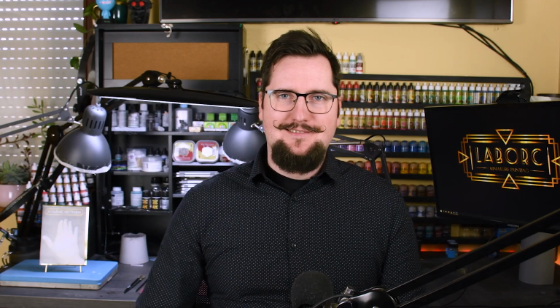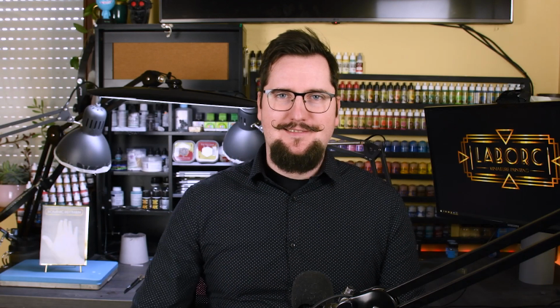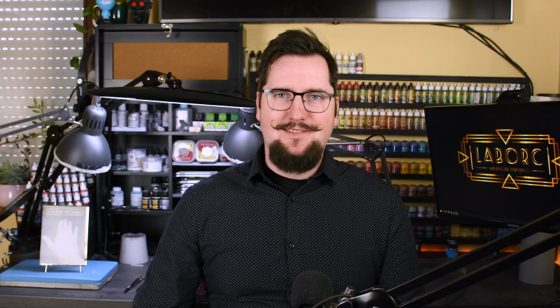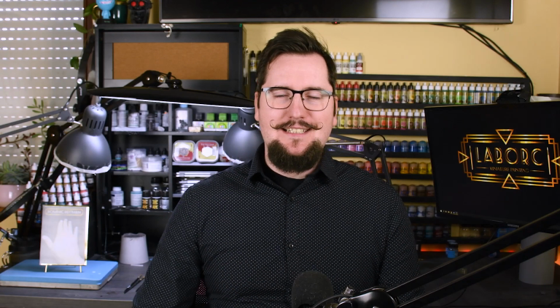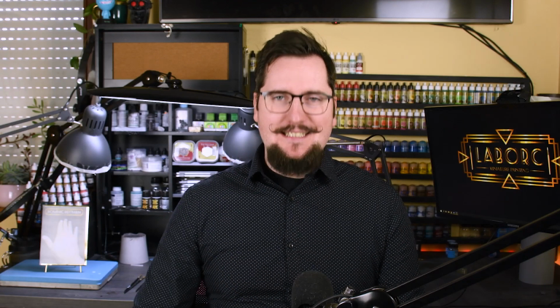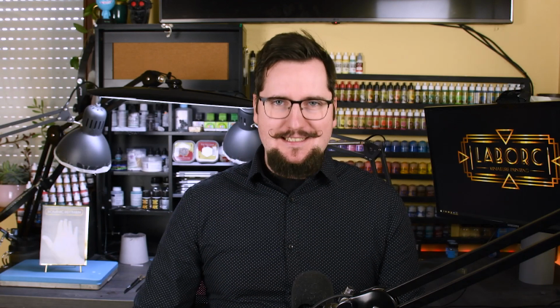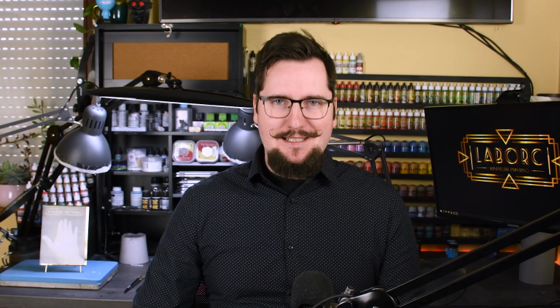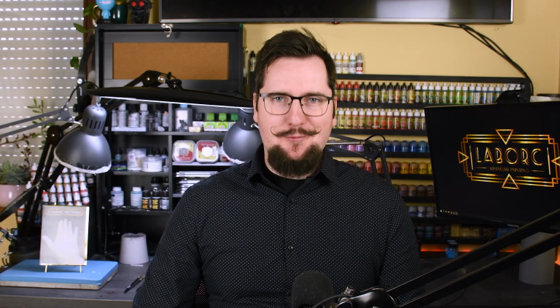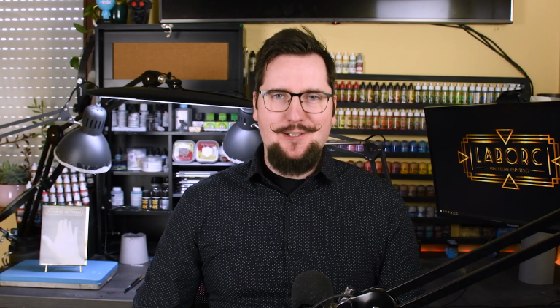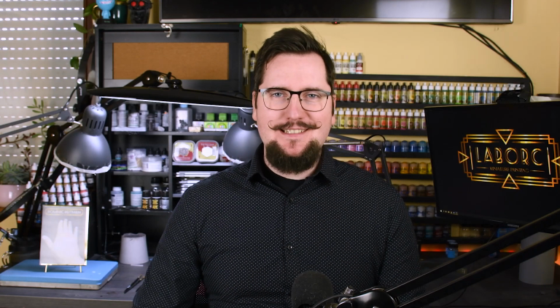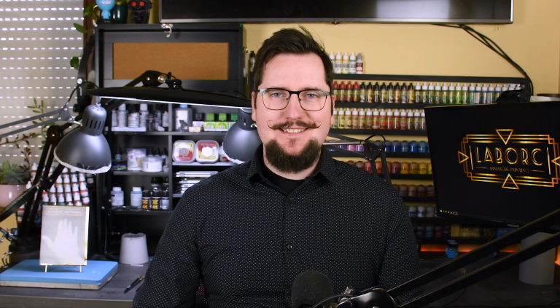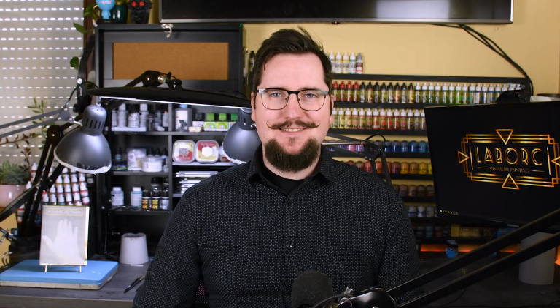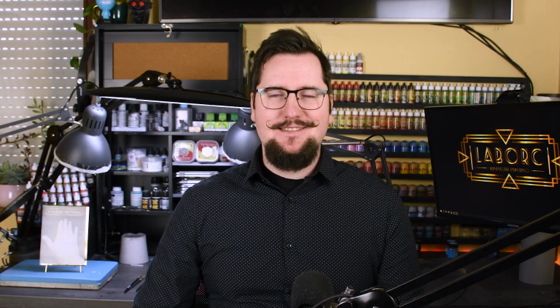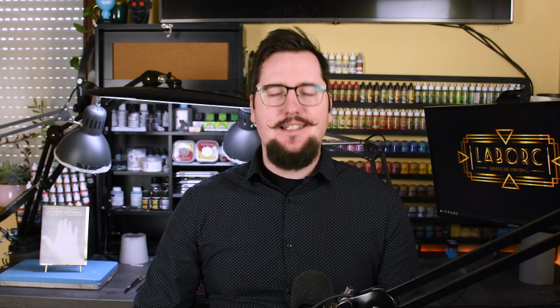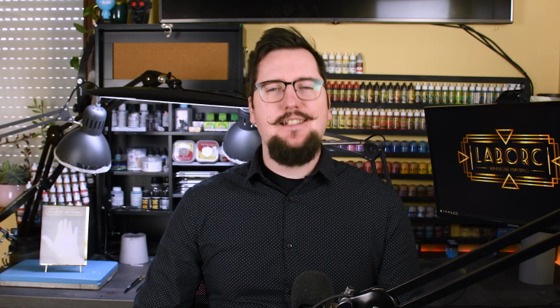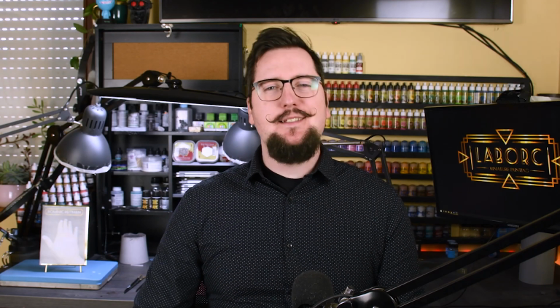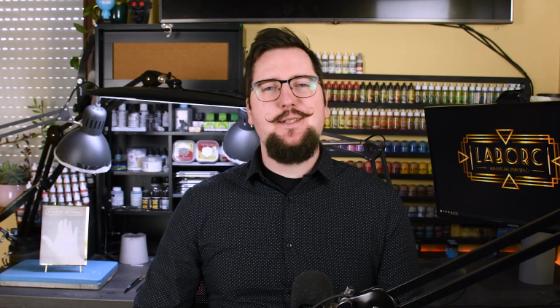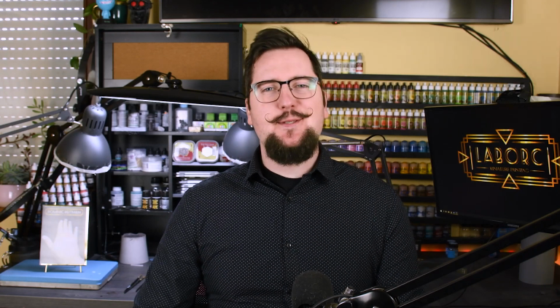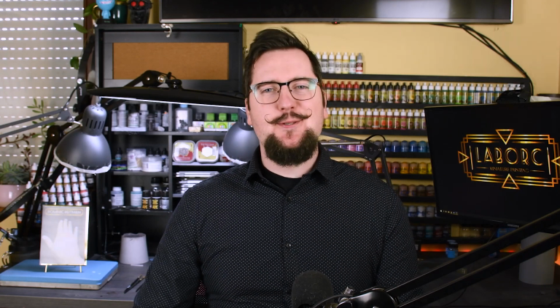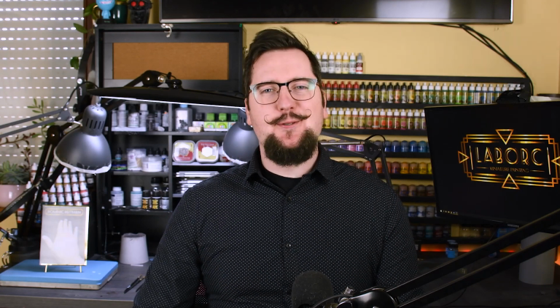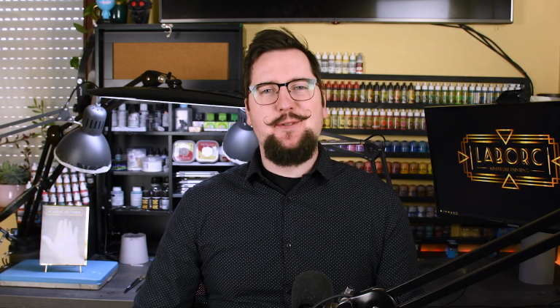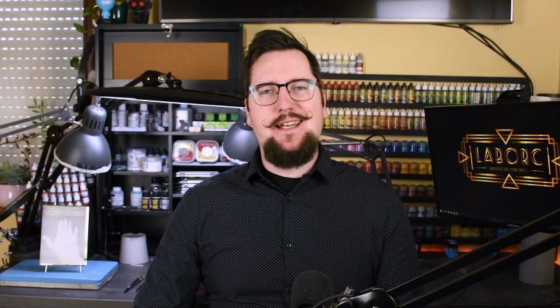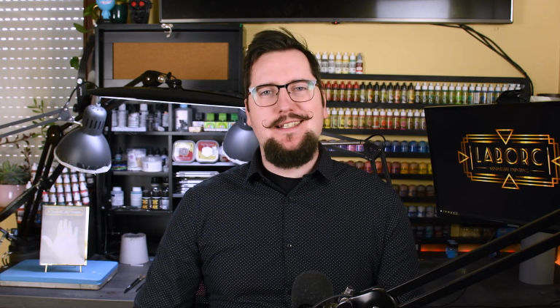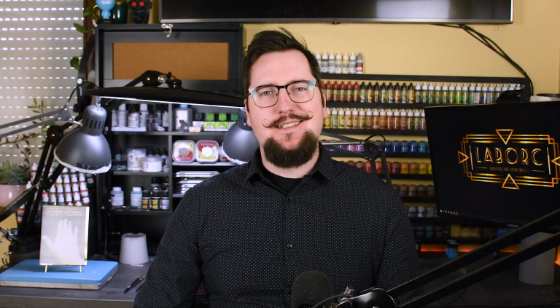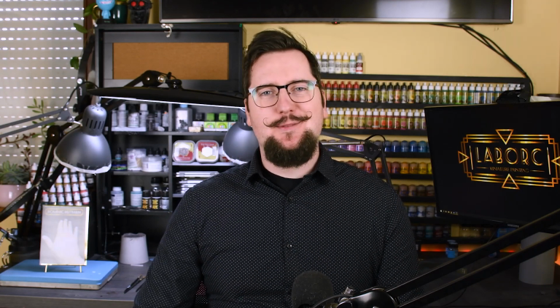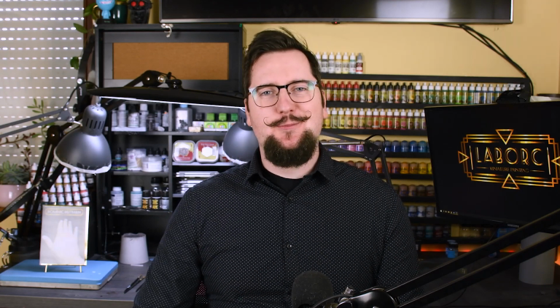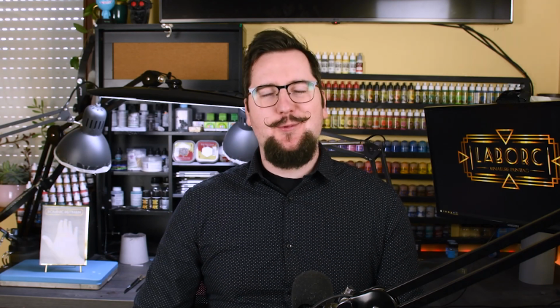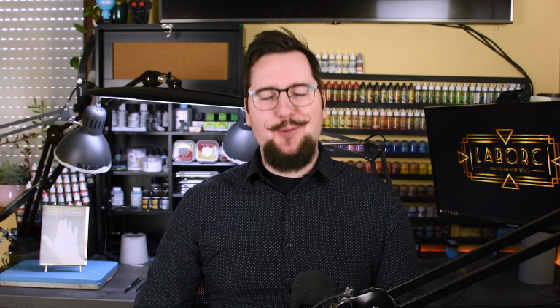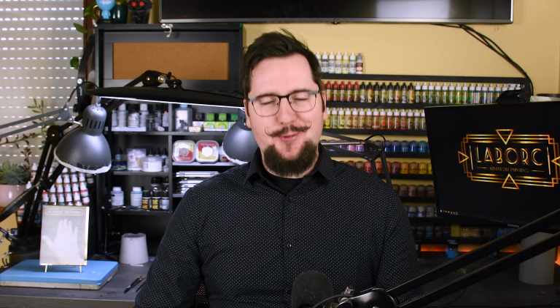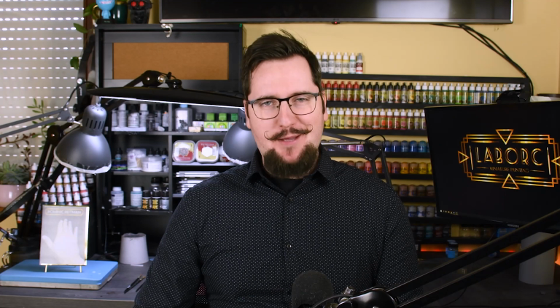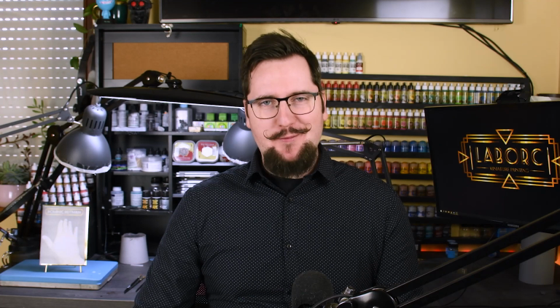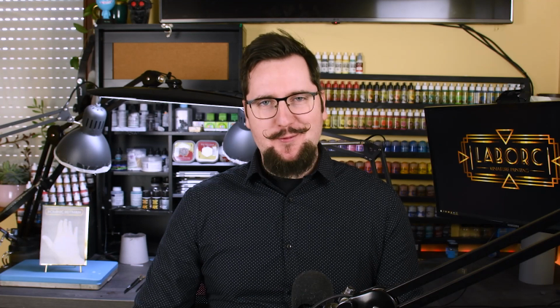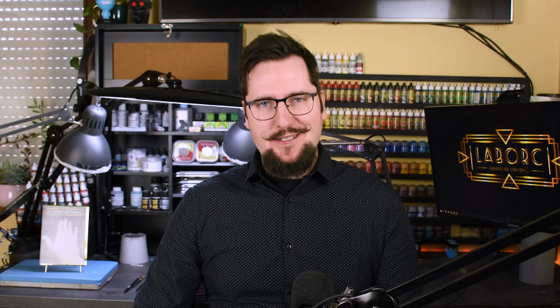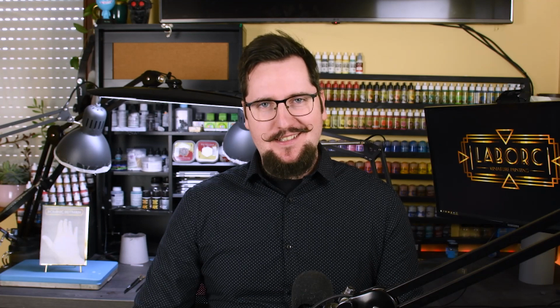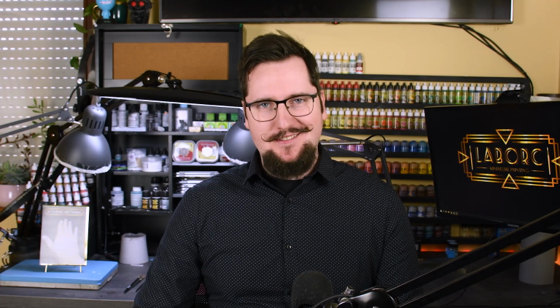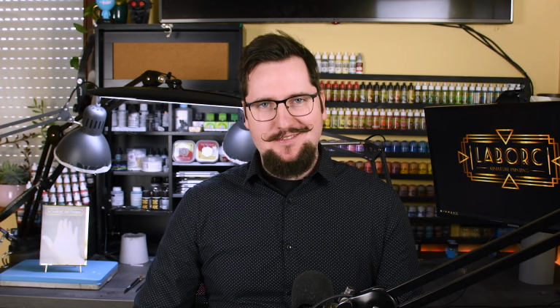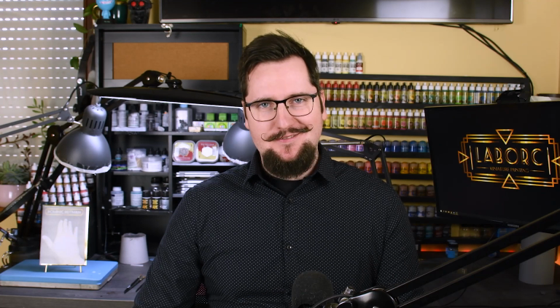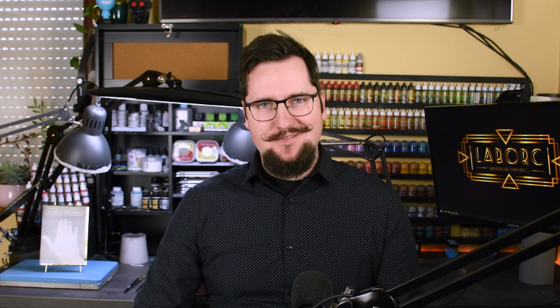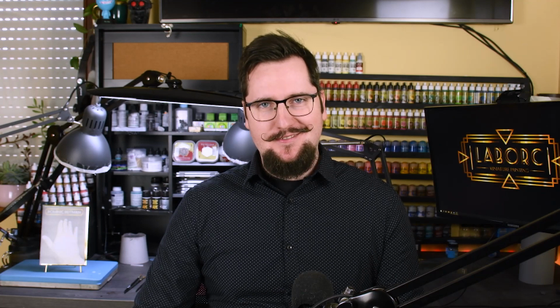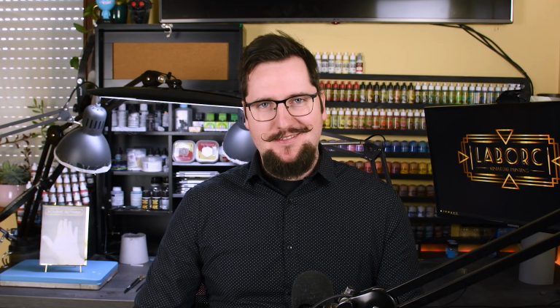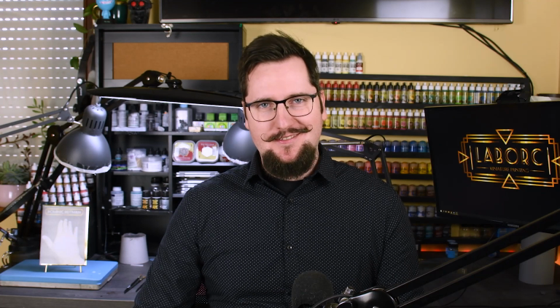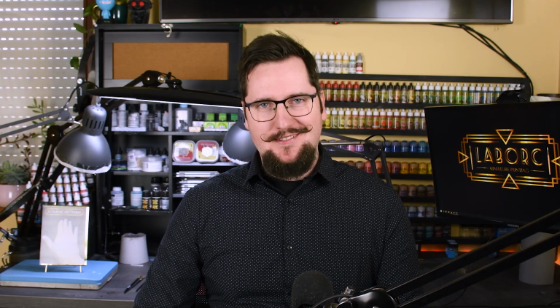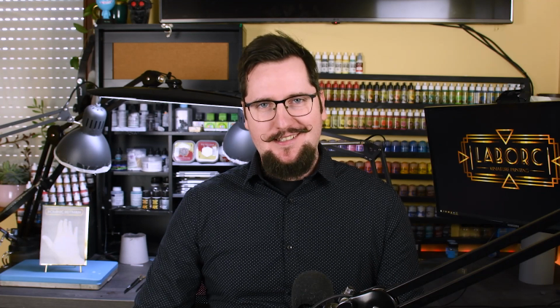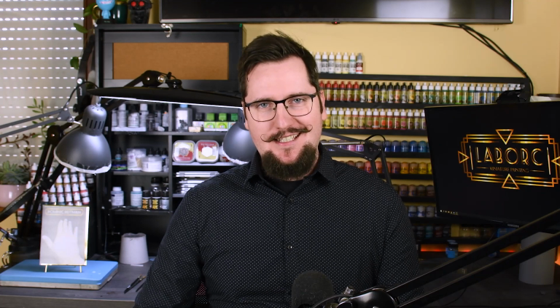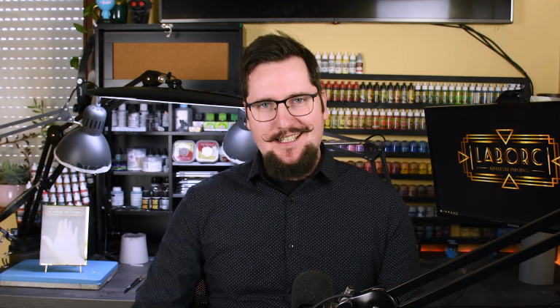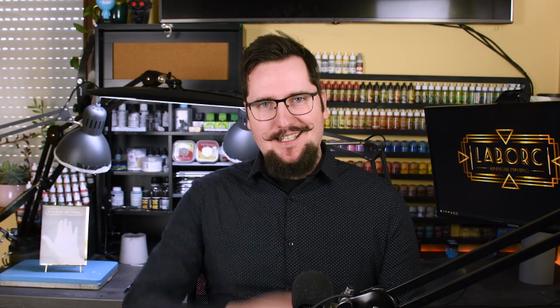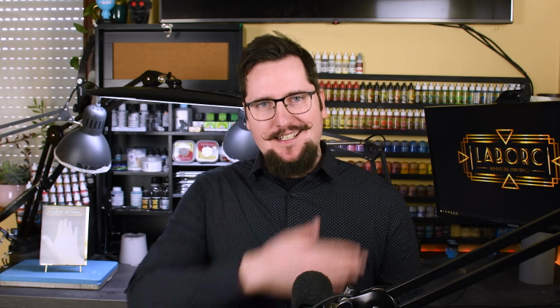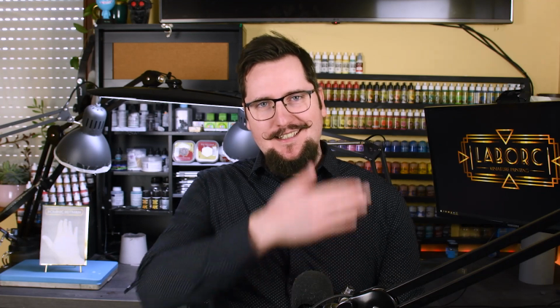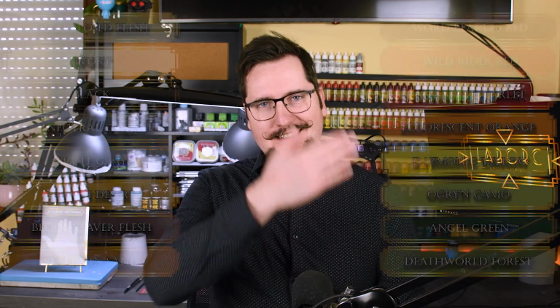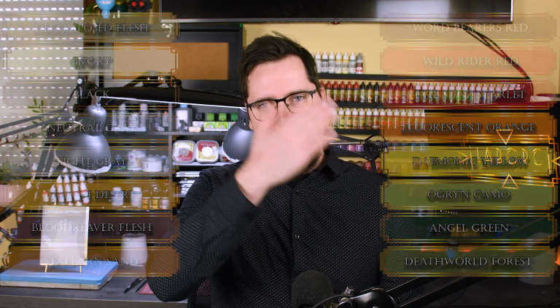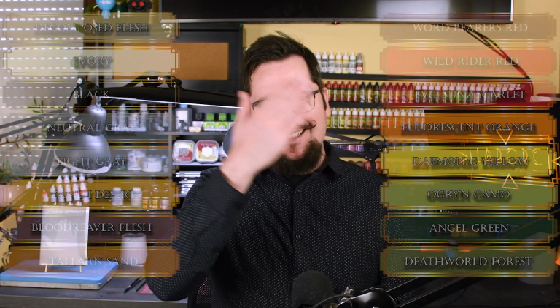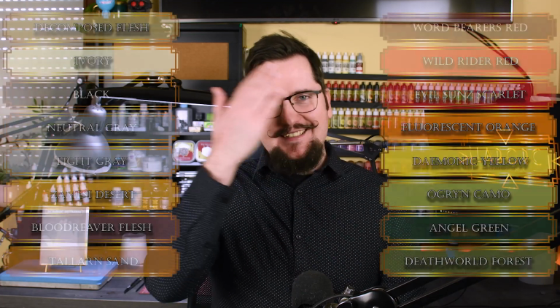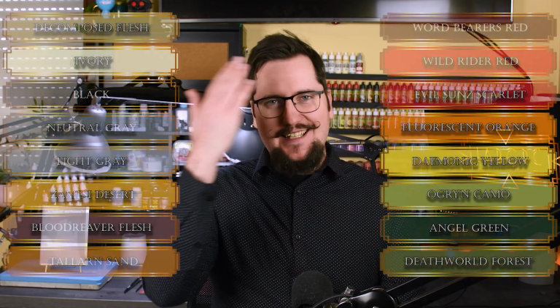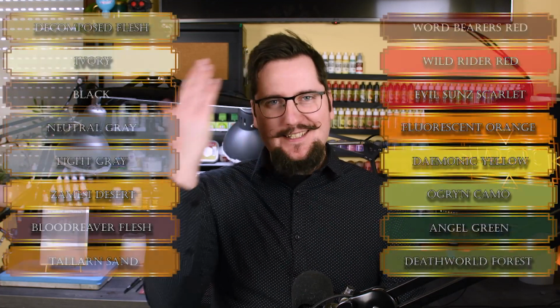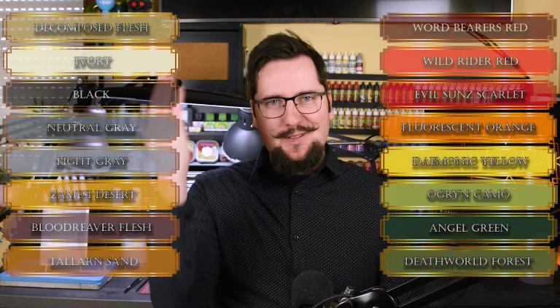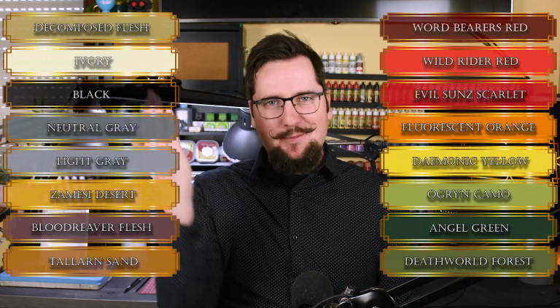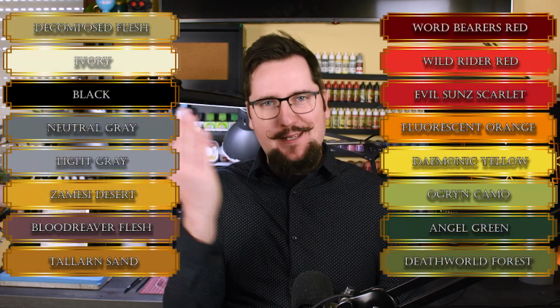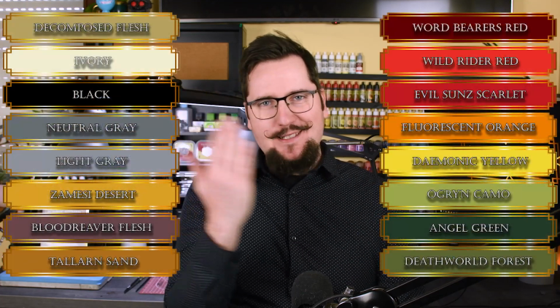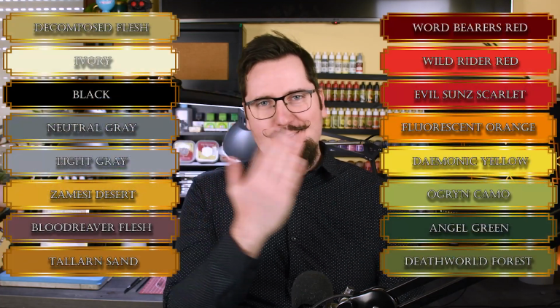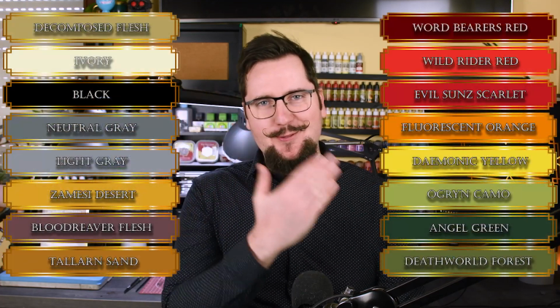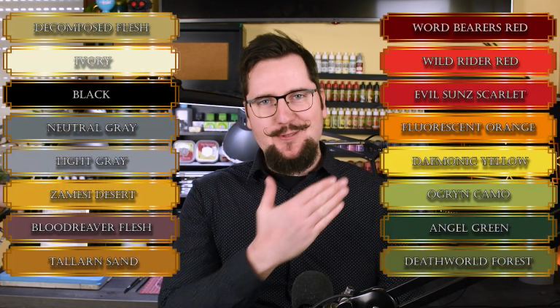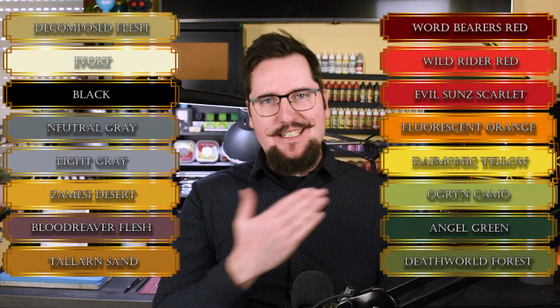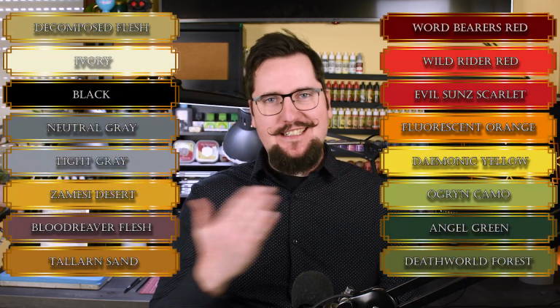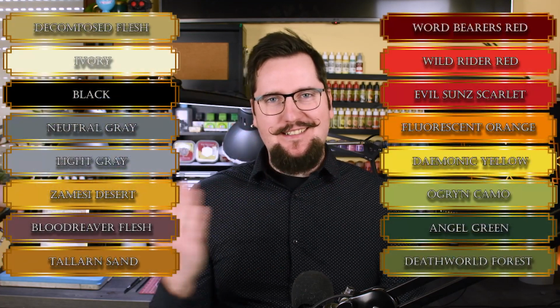This is Labortz and it is so nice to have you here. These are the paints you need.